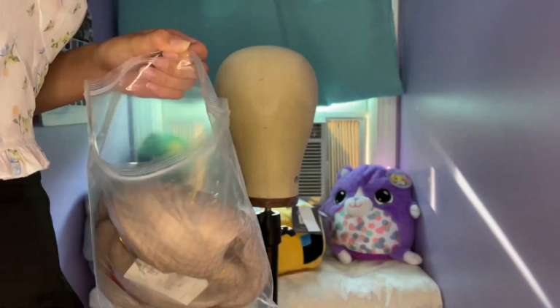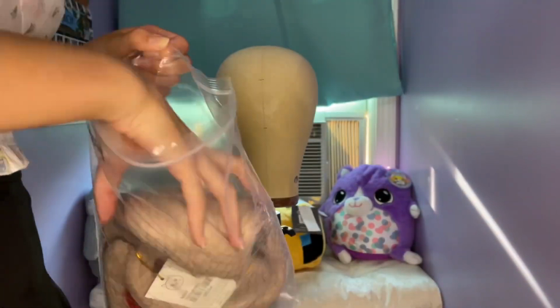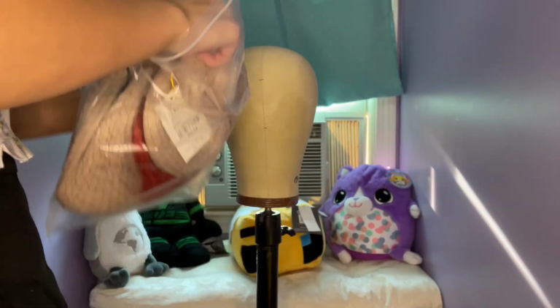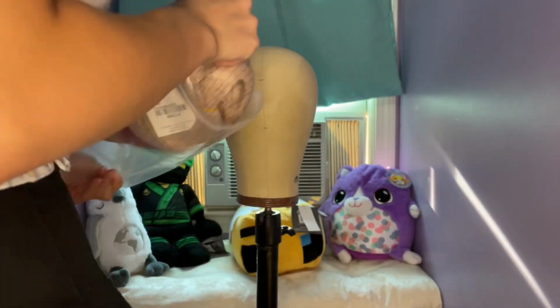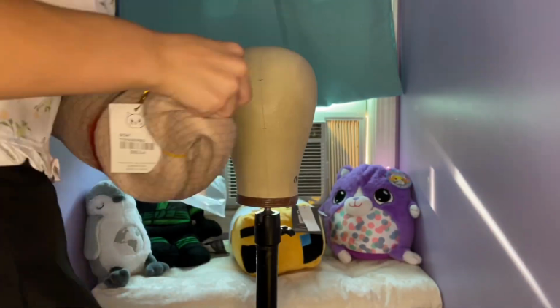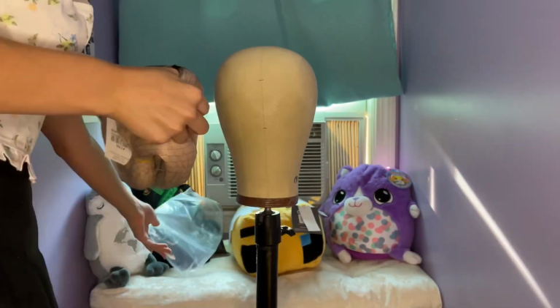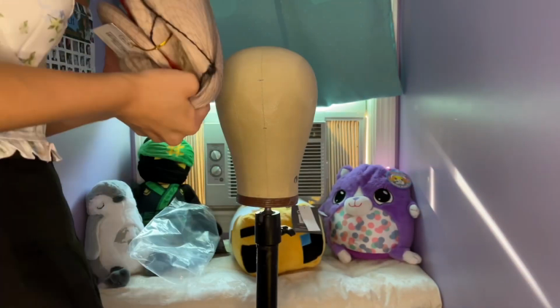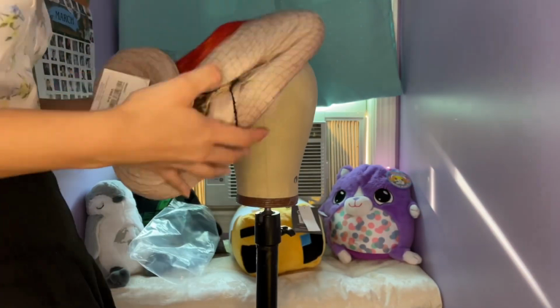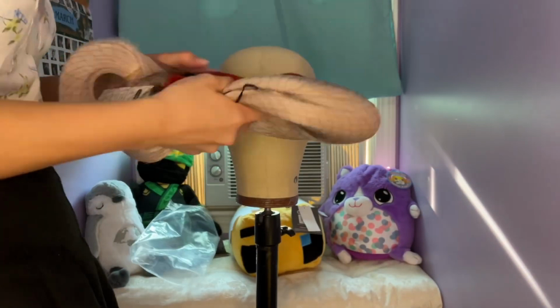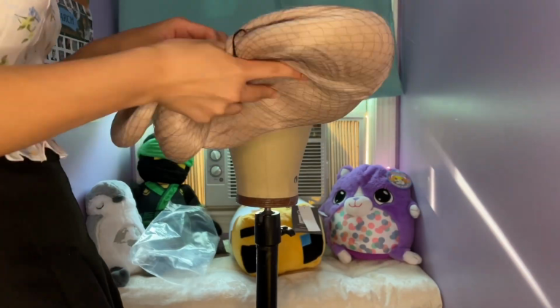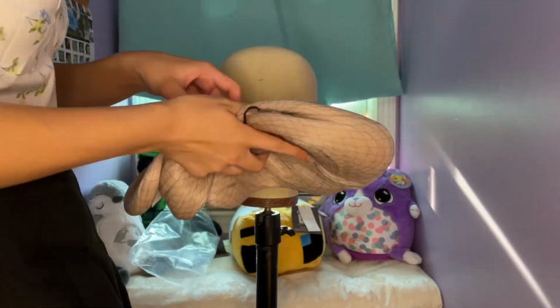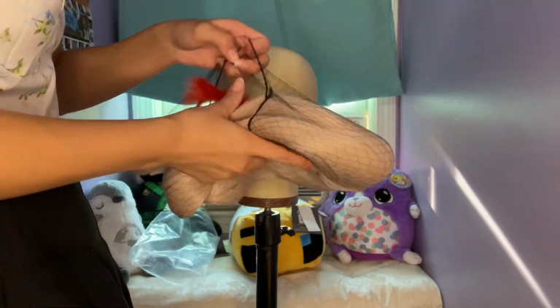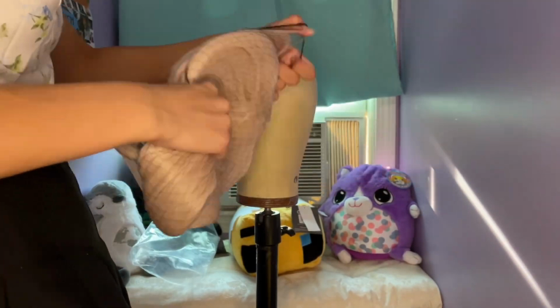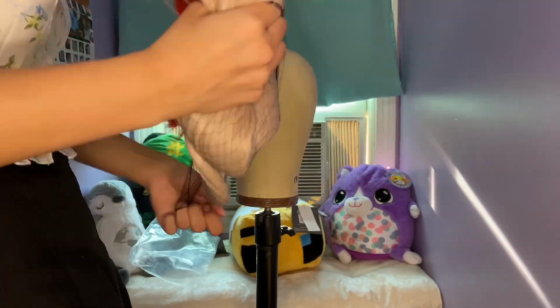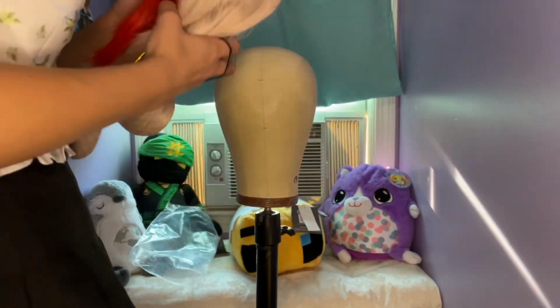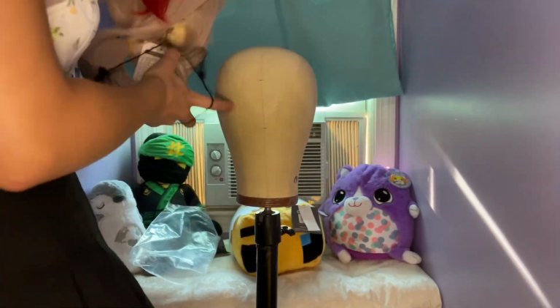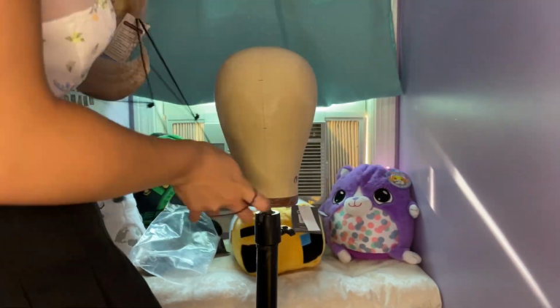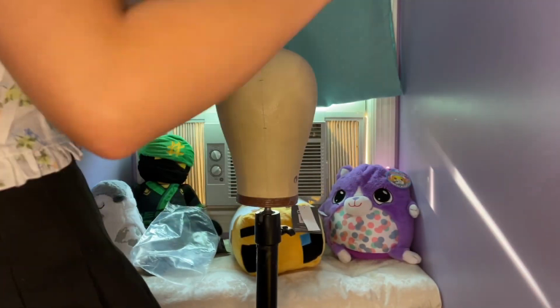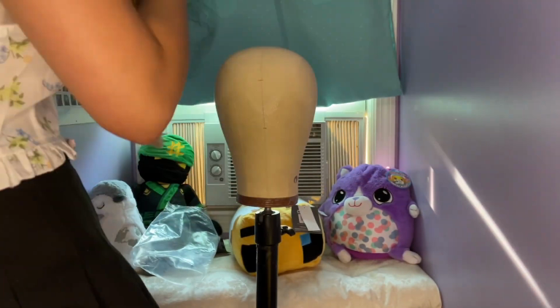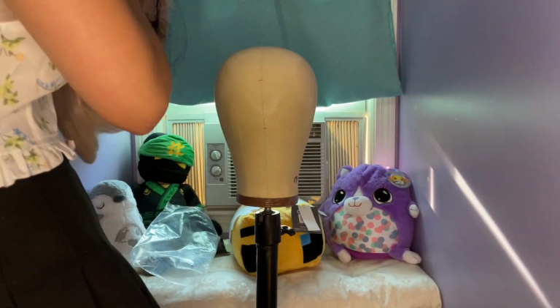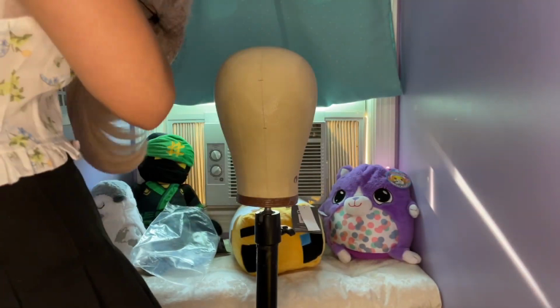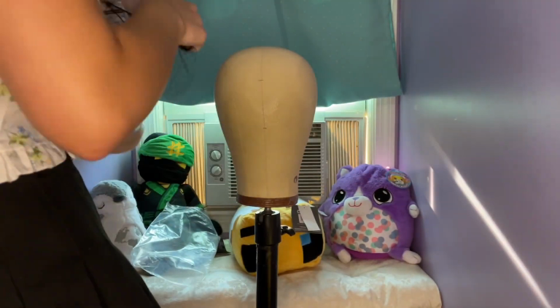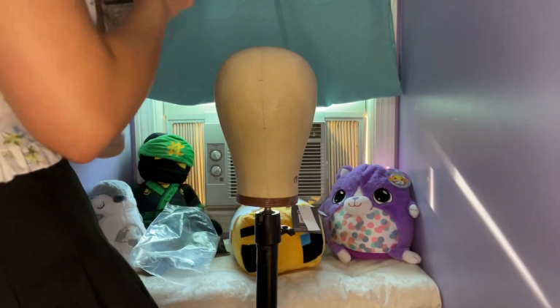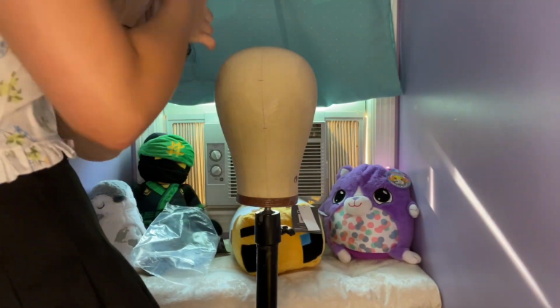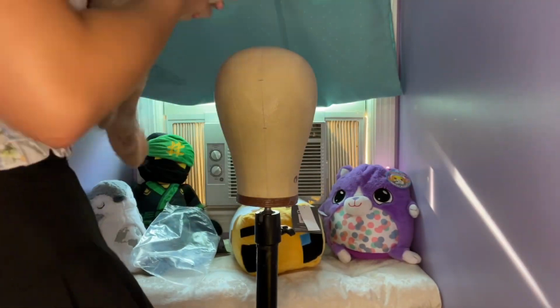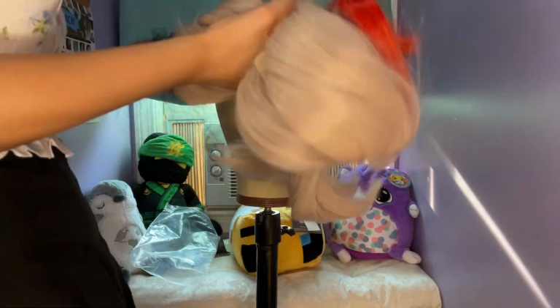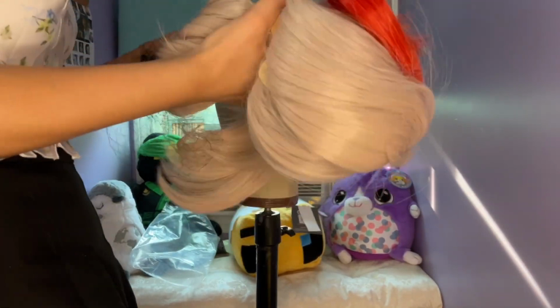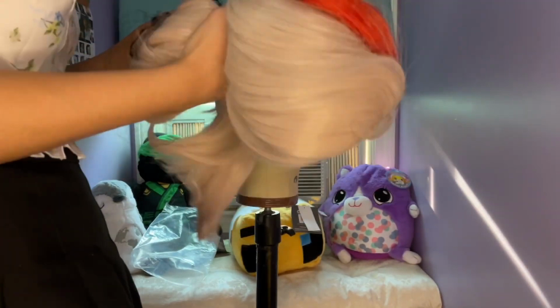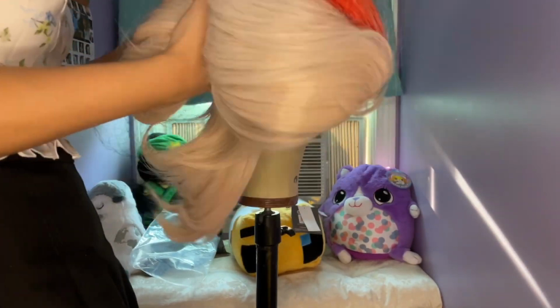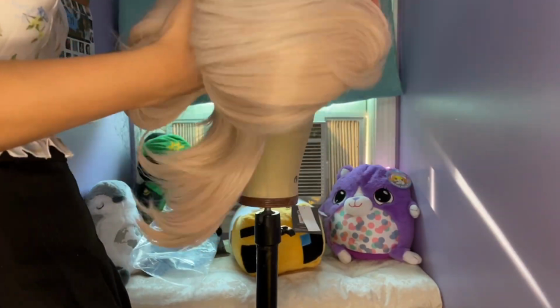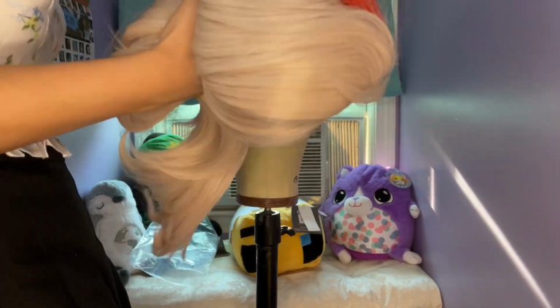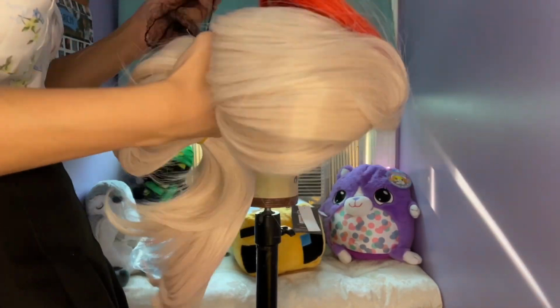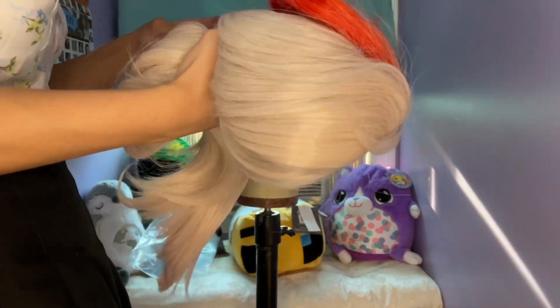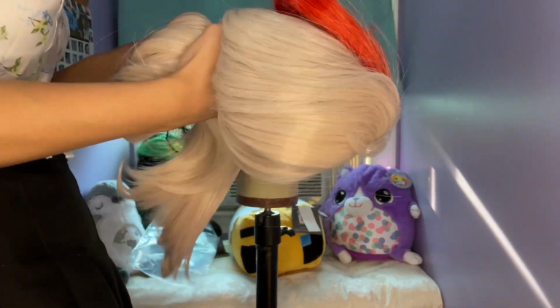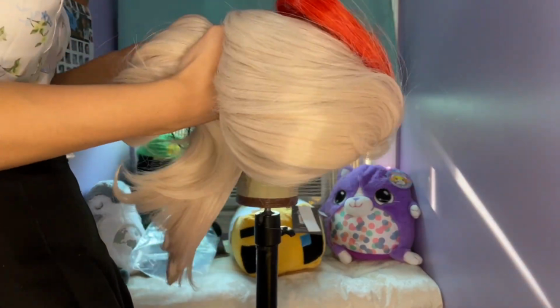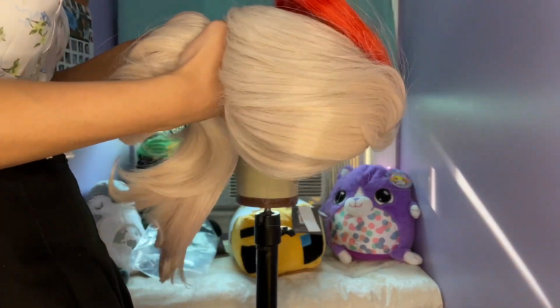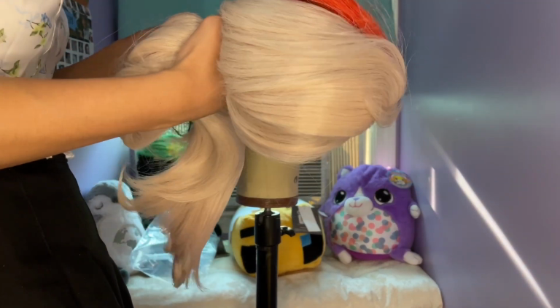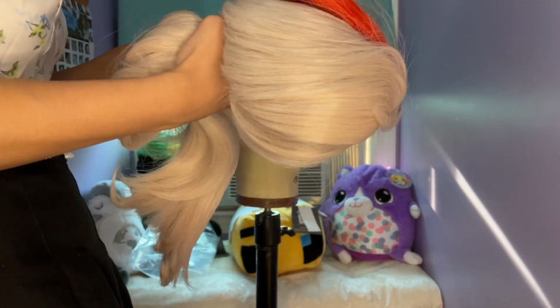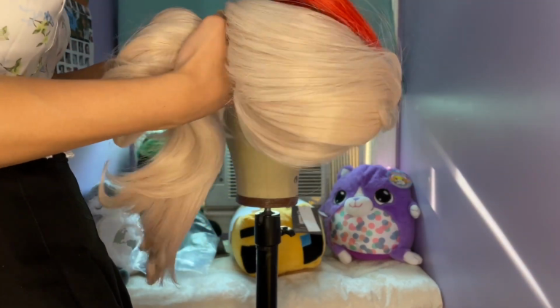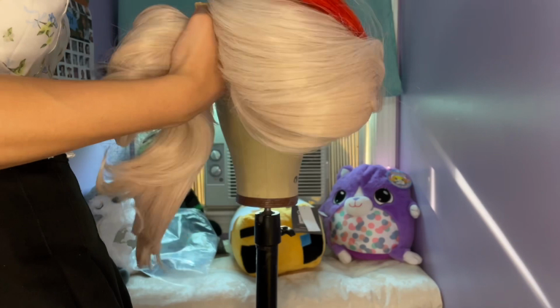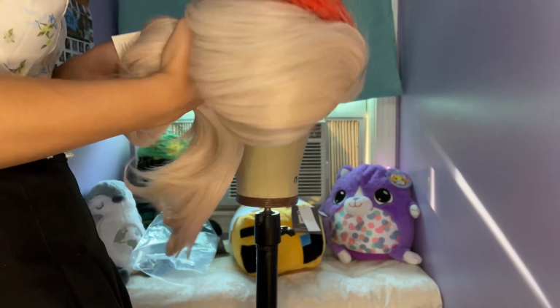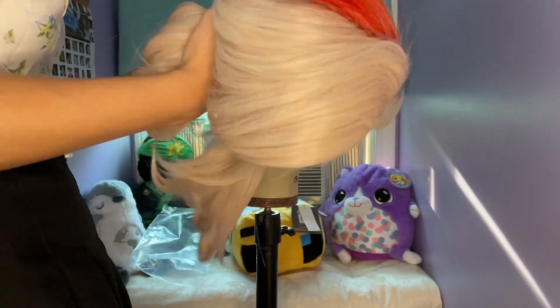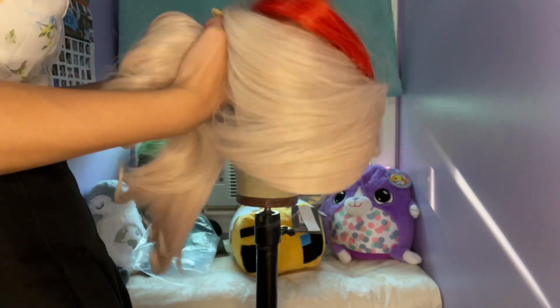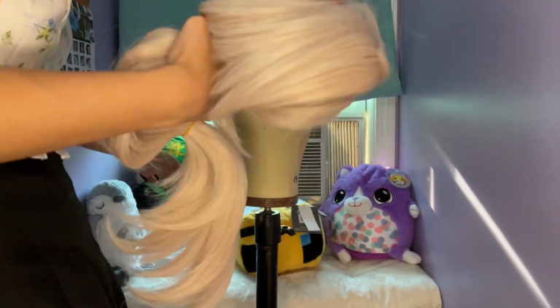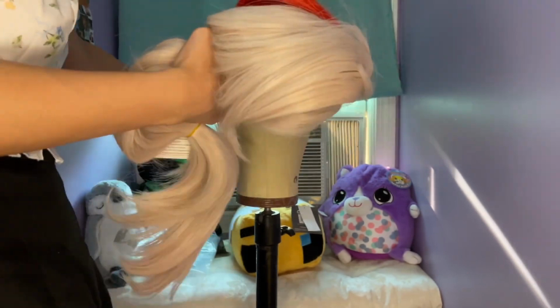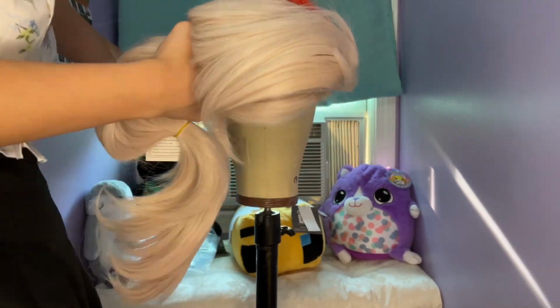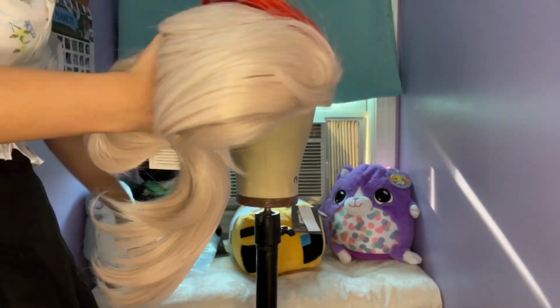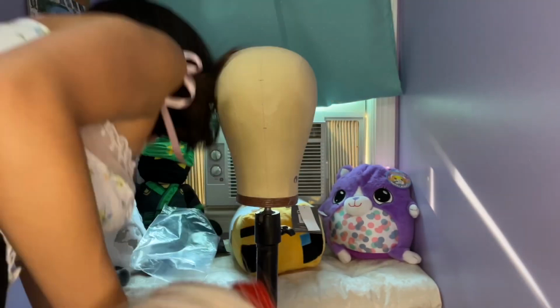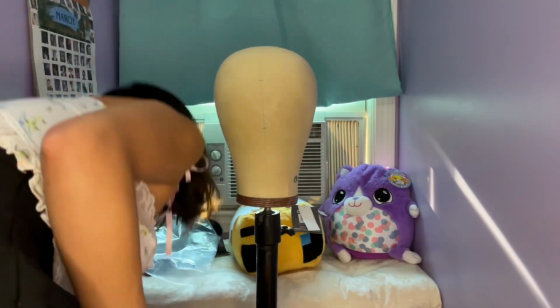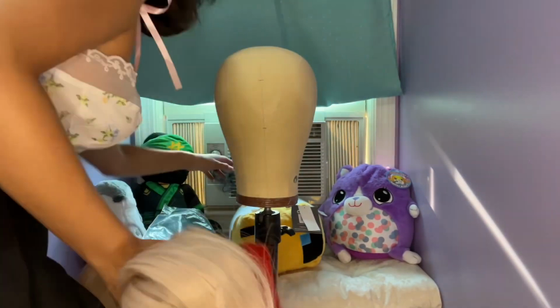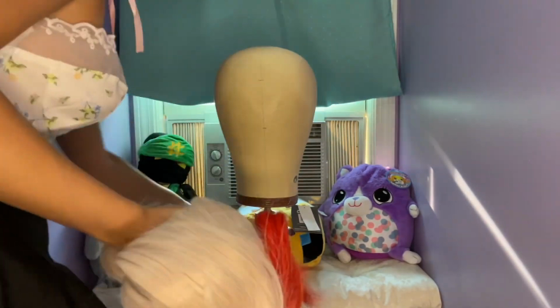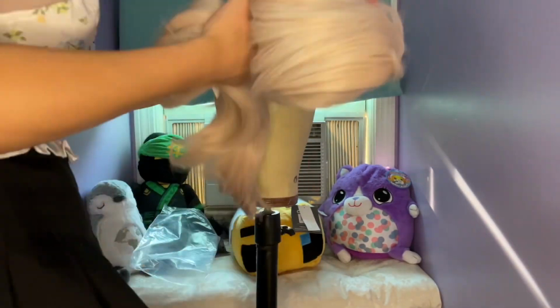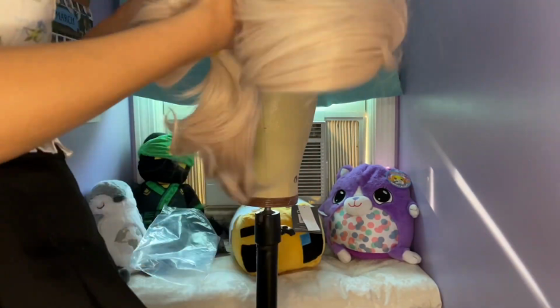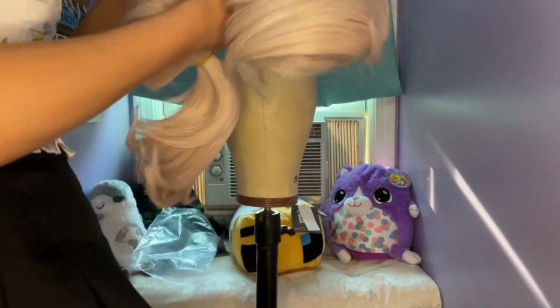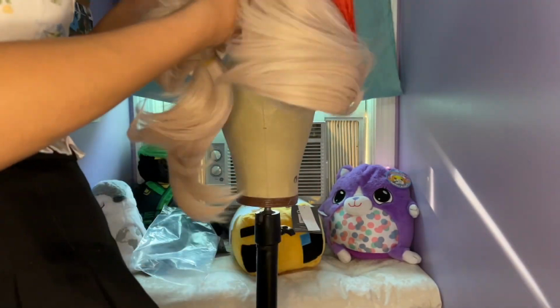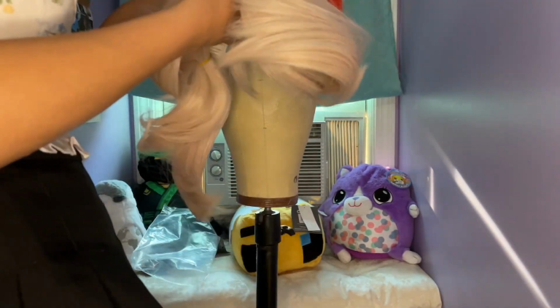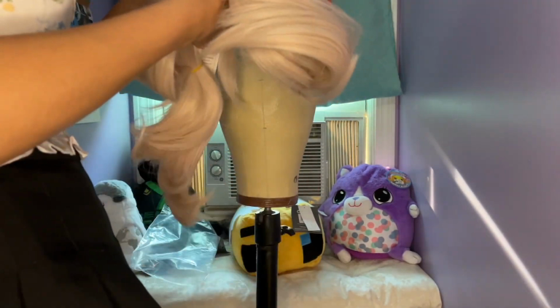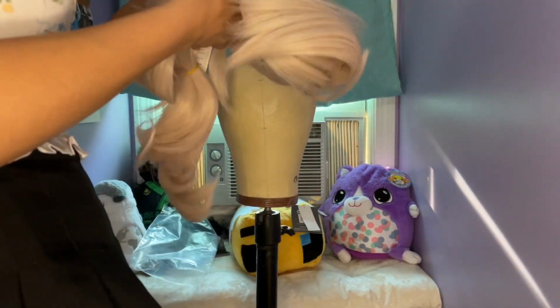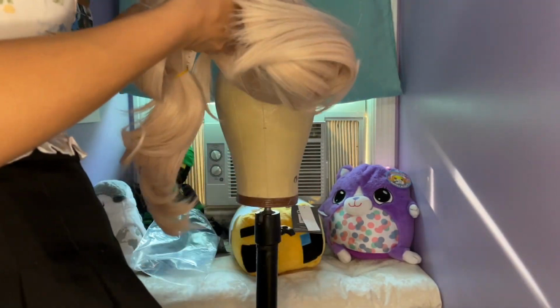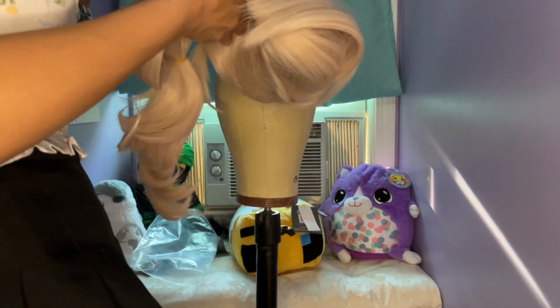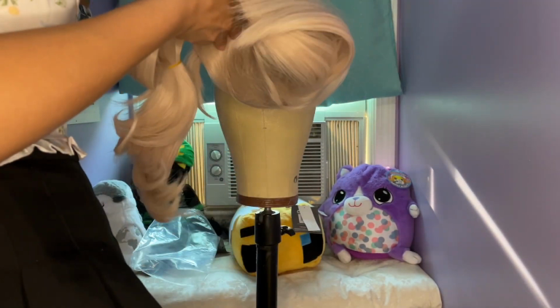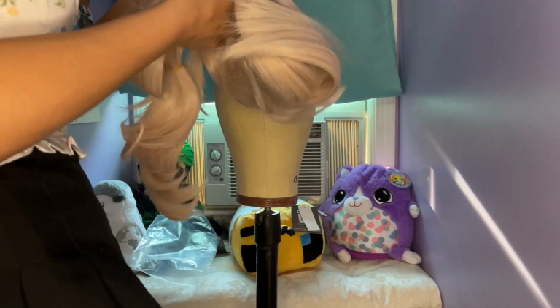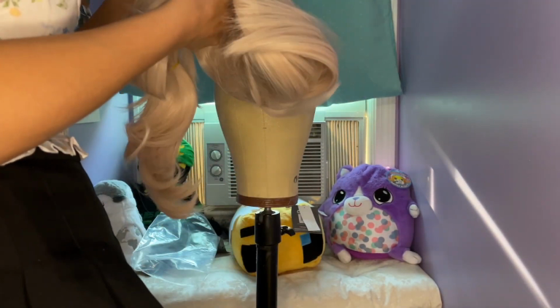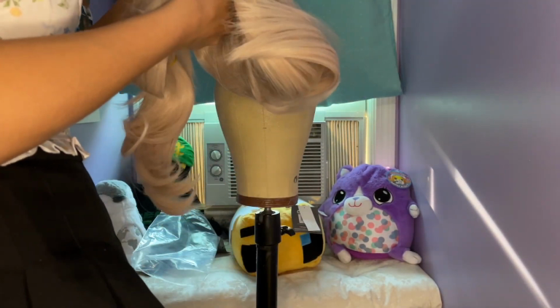Hi, I'm Sarah and I'm a cosplayer. Today I'm going to be showing you how I styled my Kaidahara Kazuha wig from Genshin Impact.